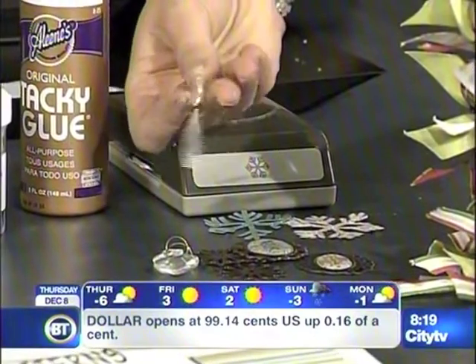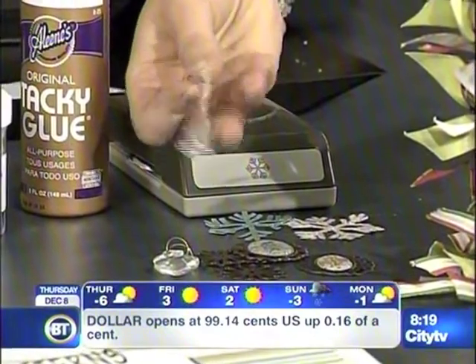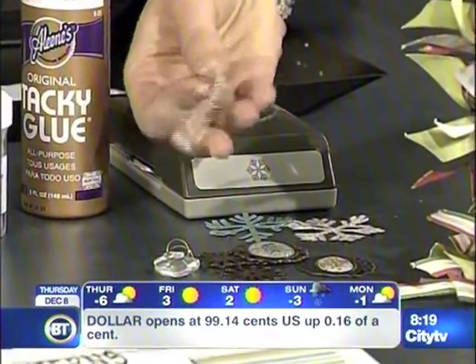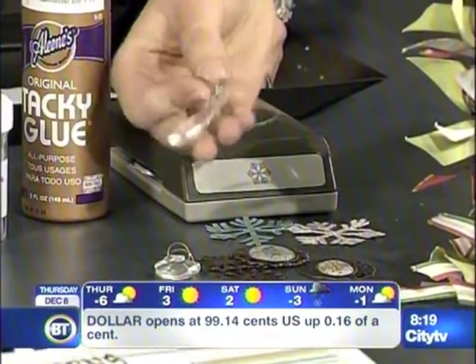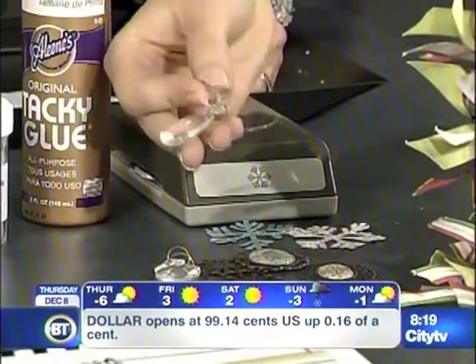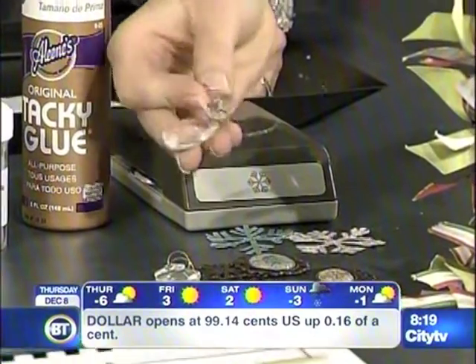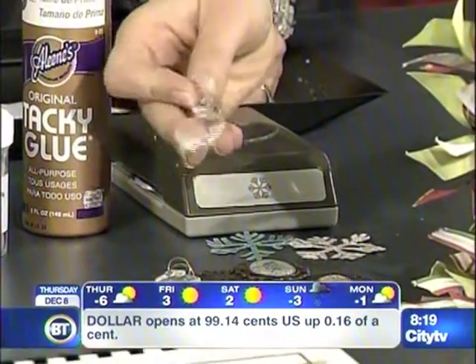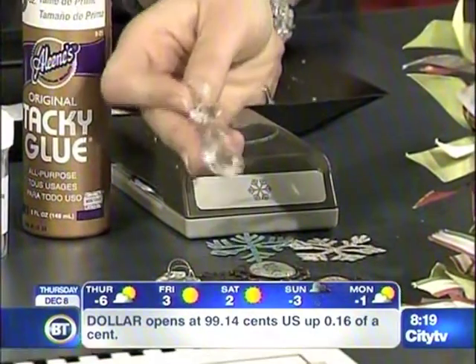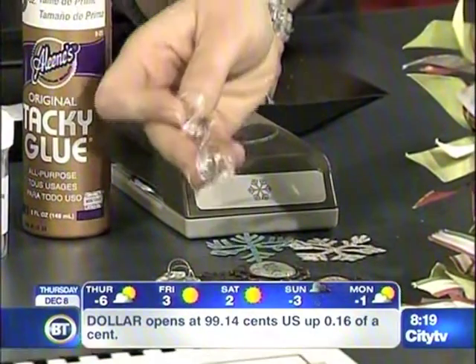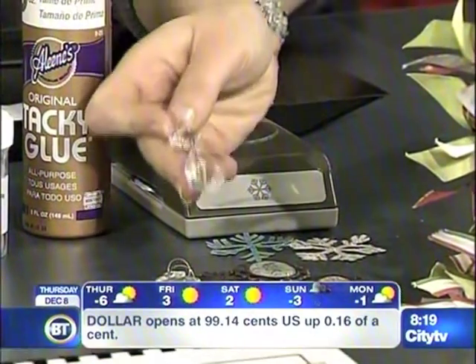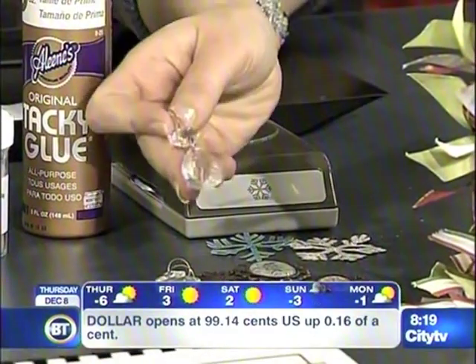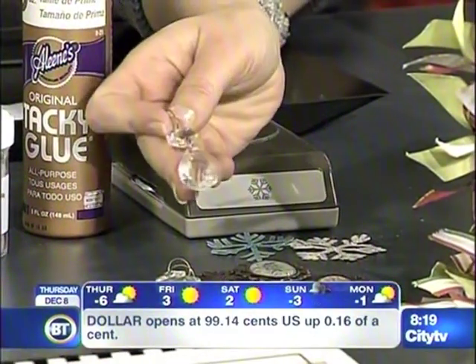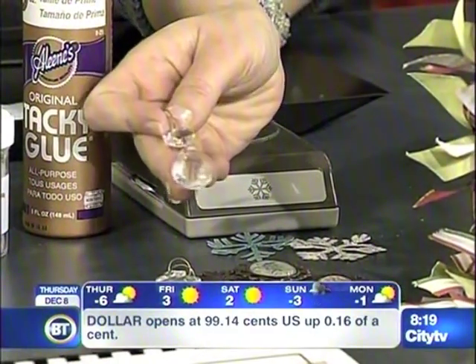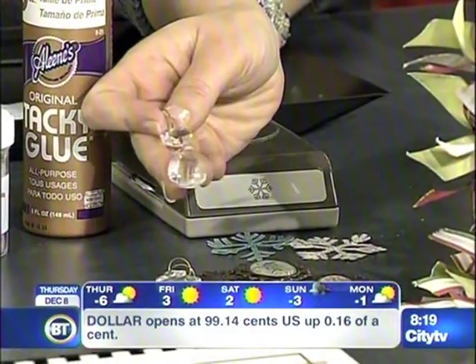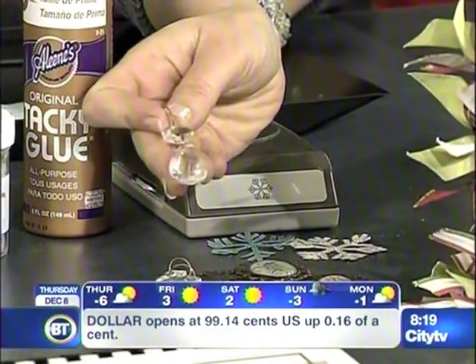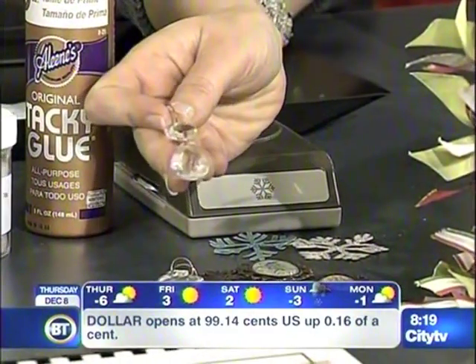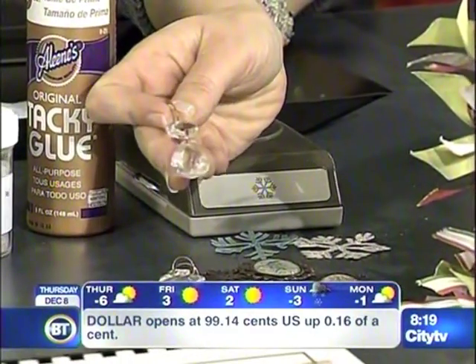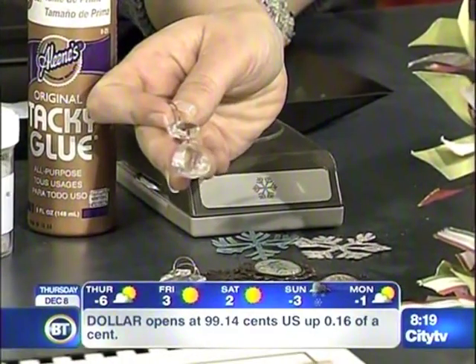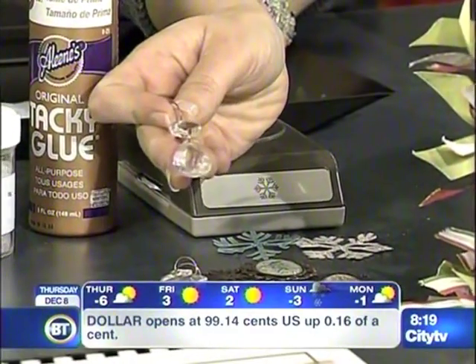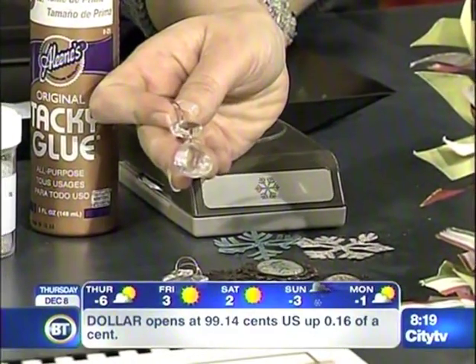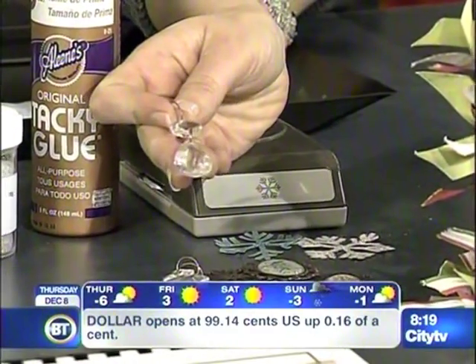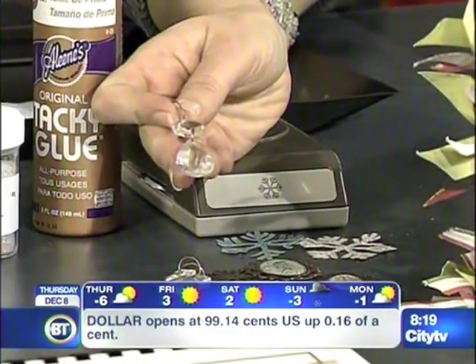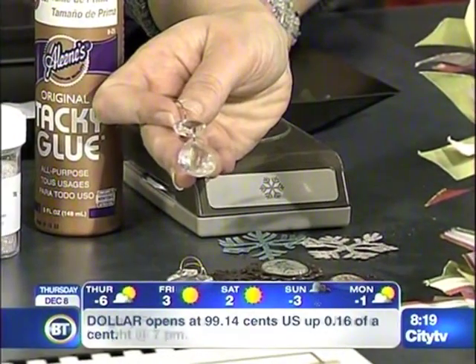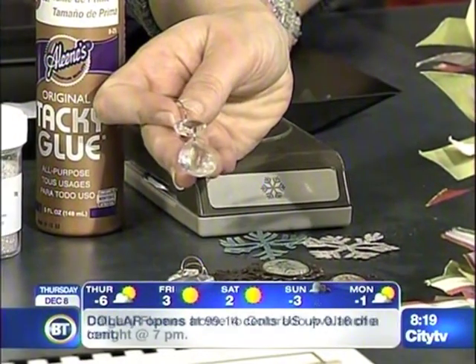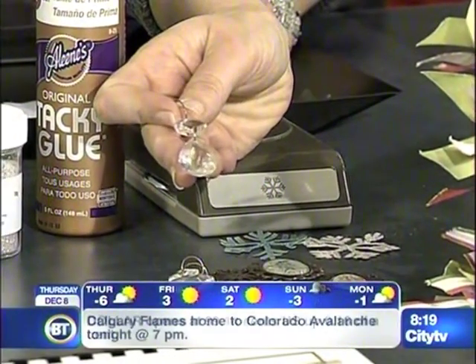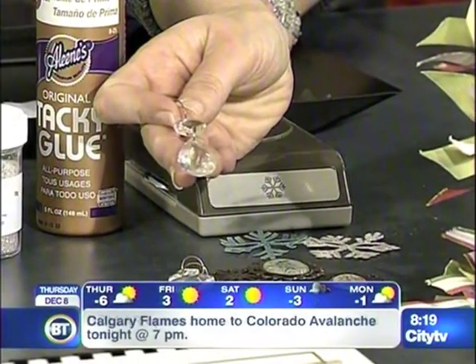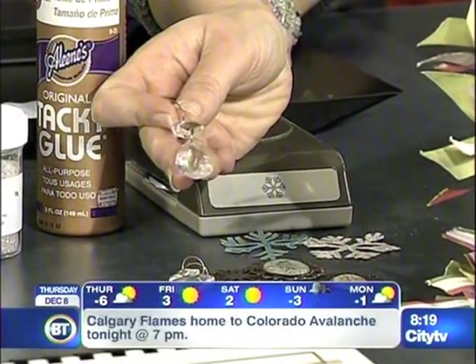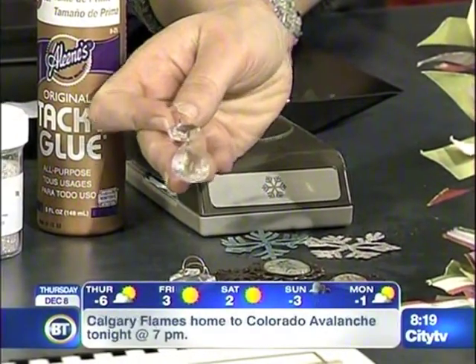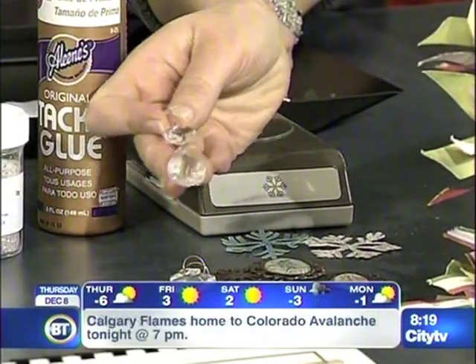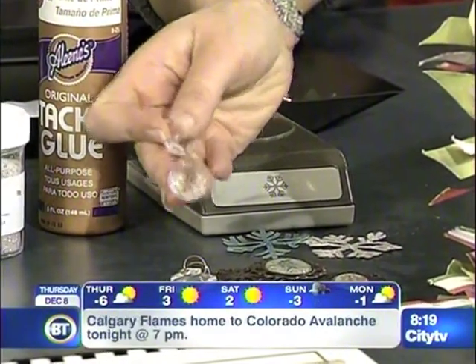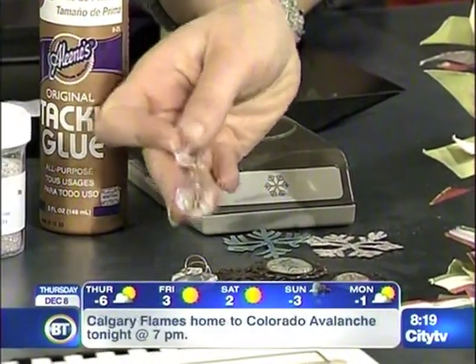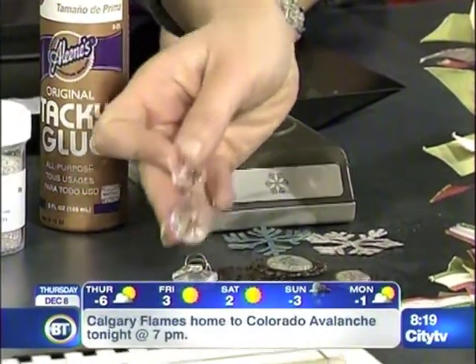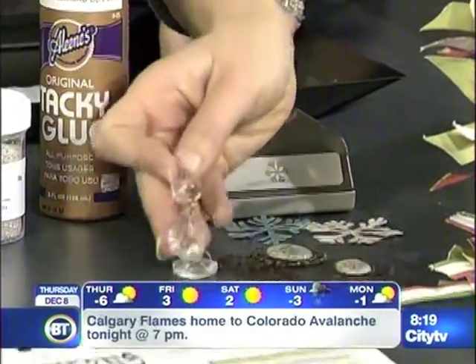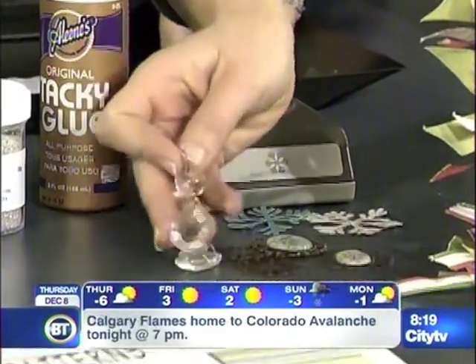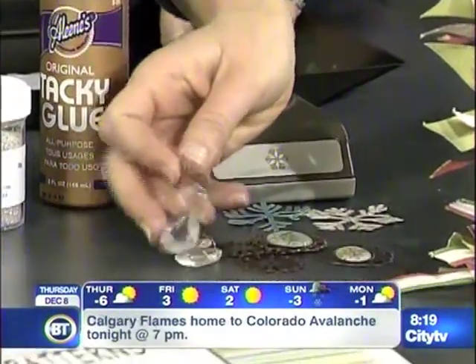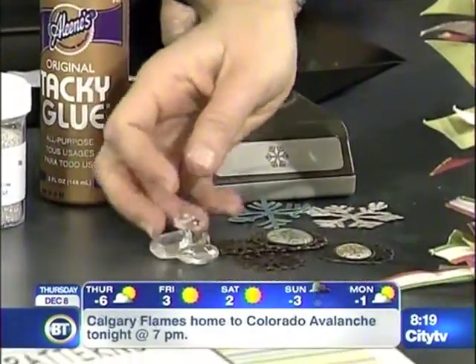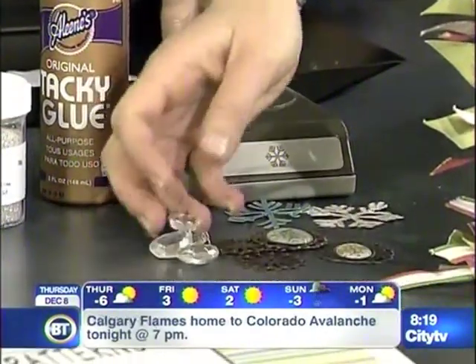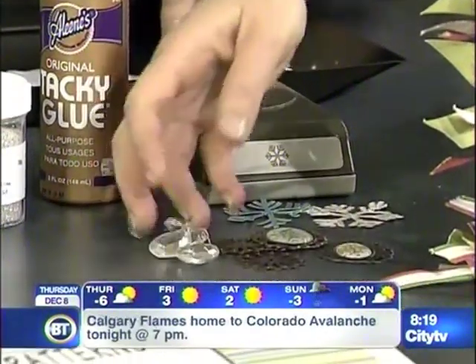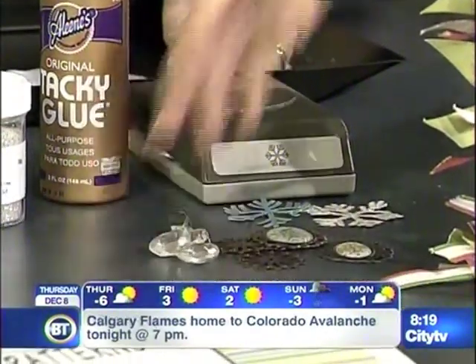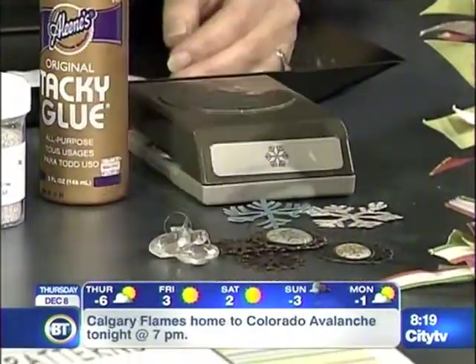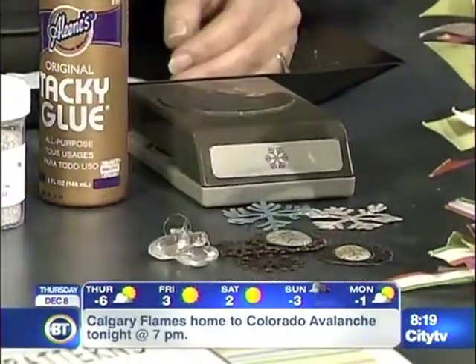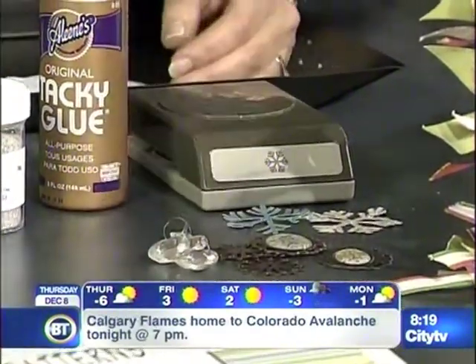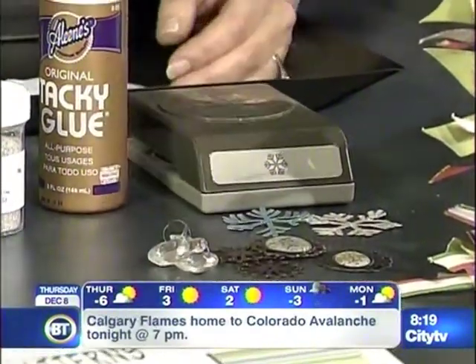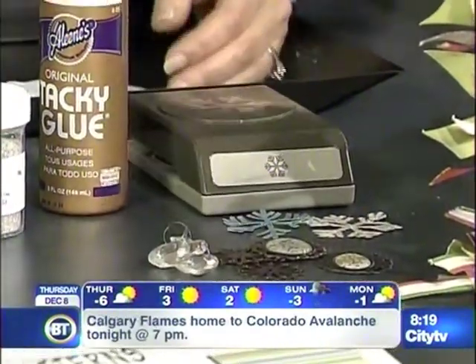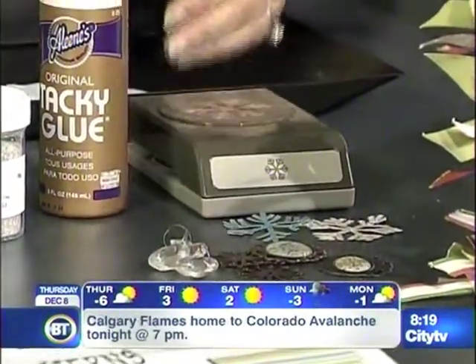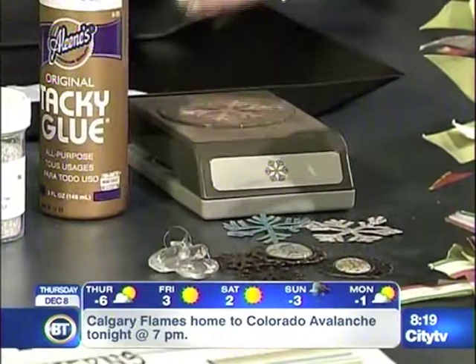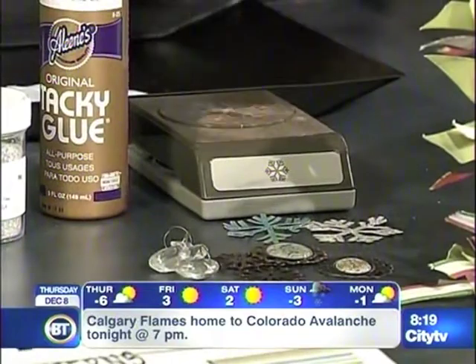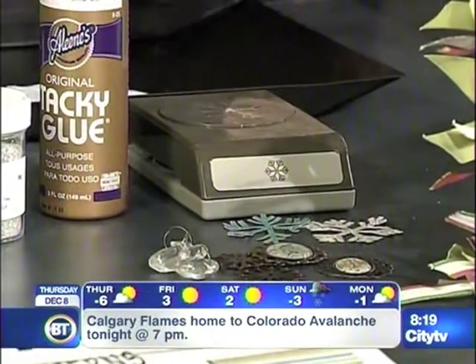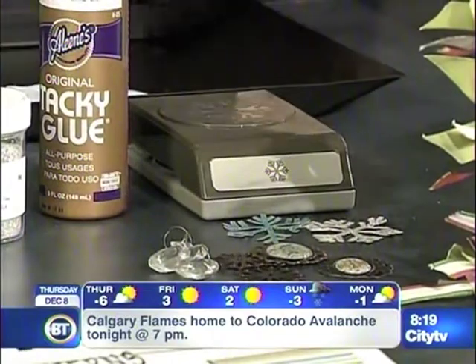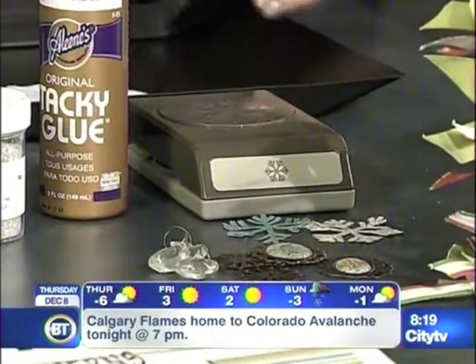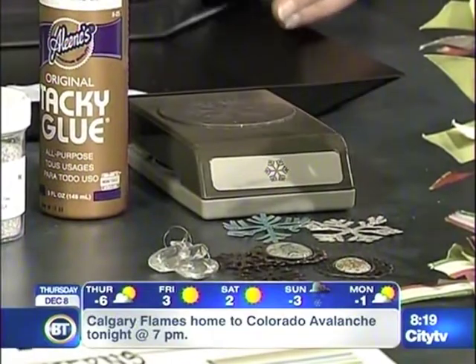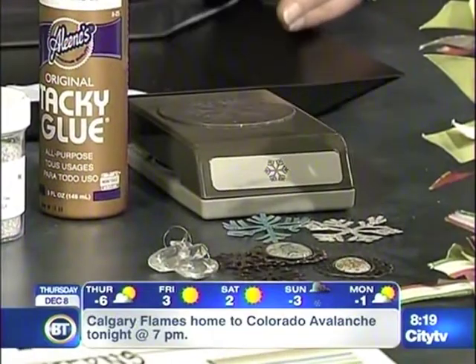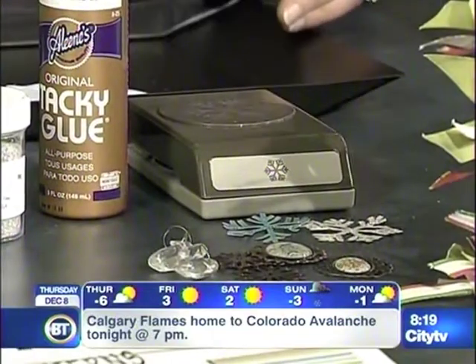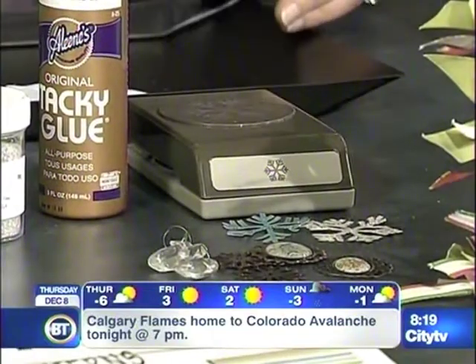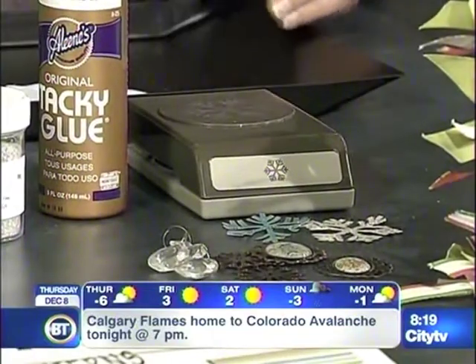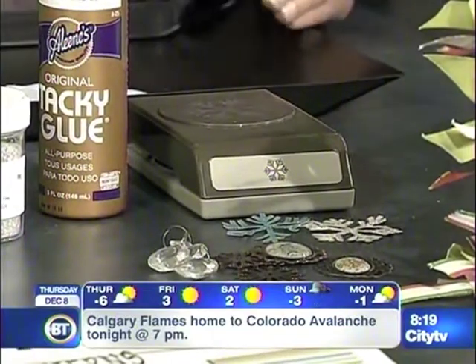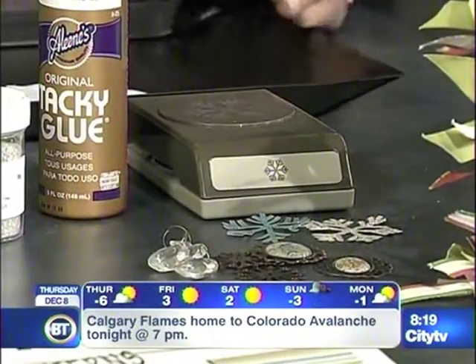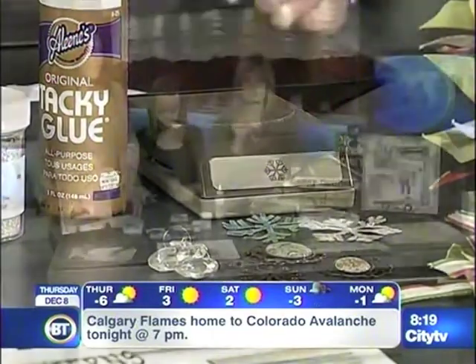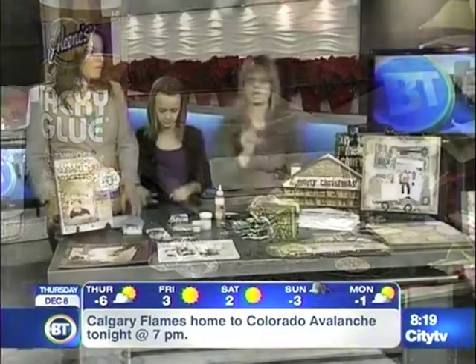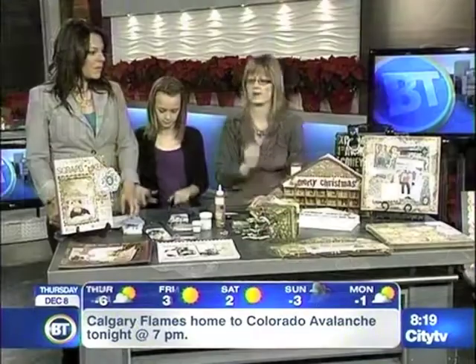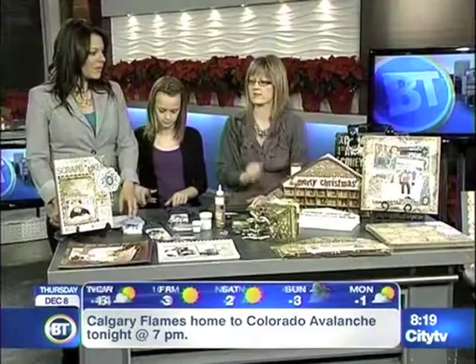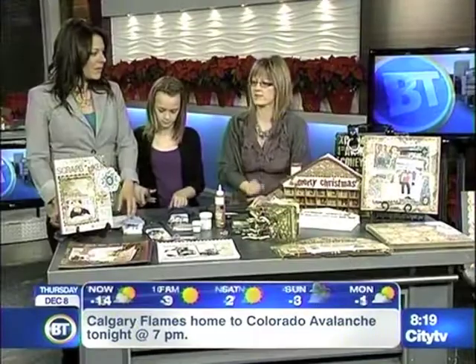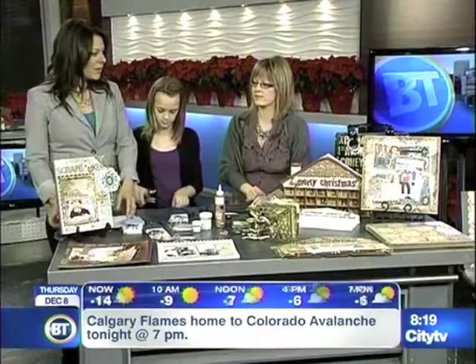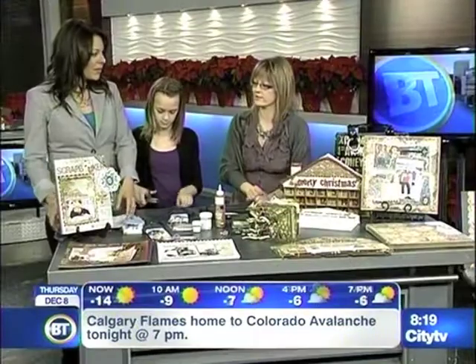I took apart an old candle holder for the bling, and voila, we have this fantastic ornament.